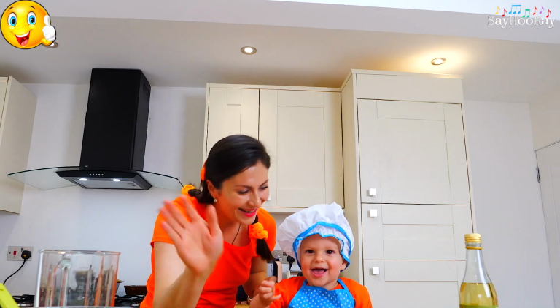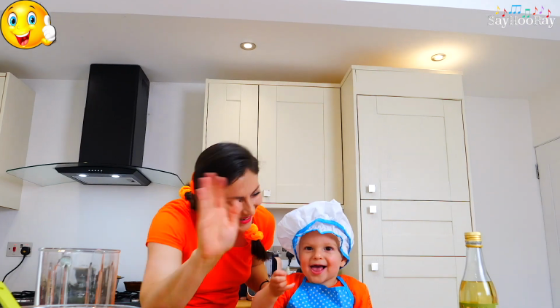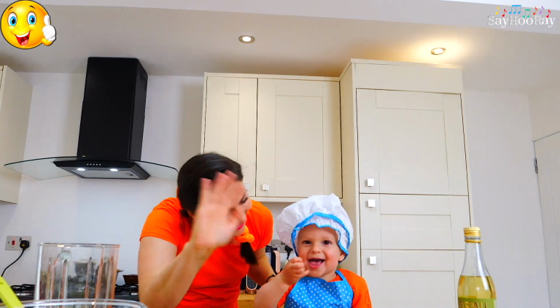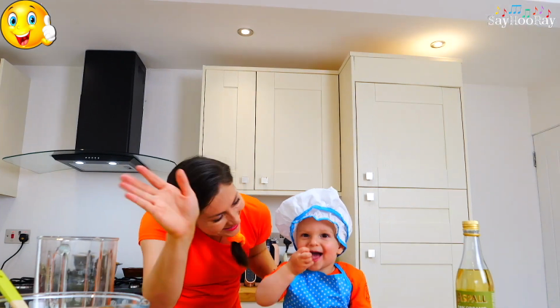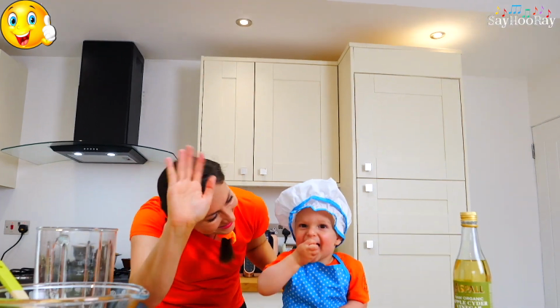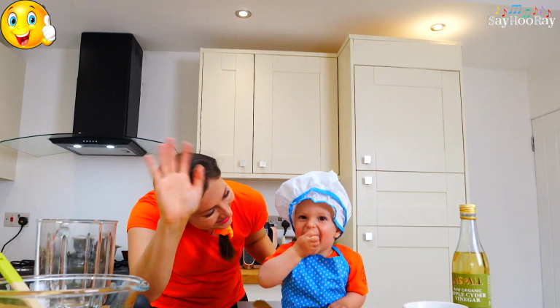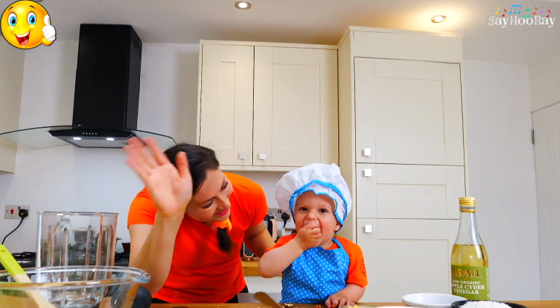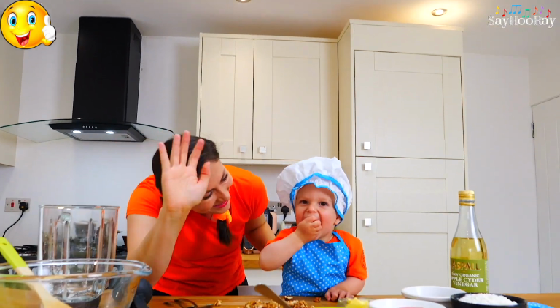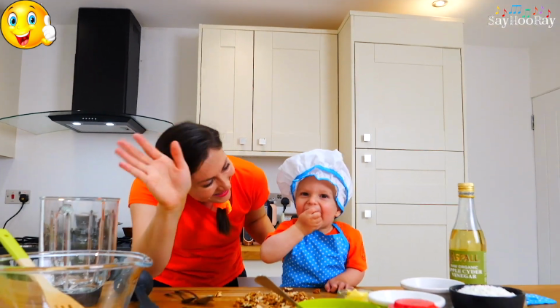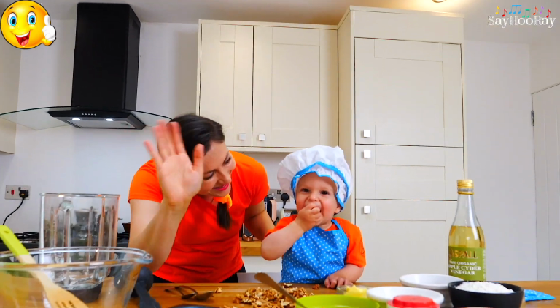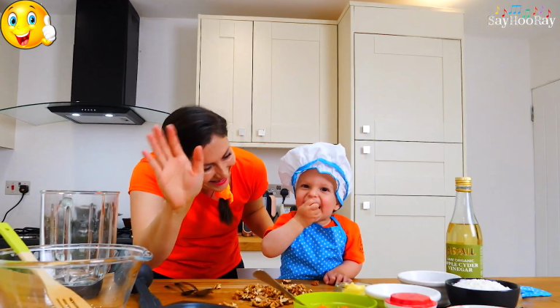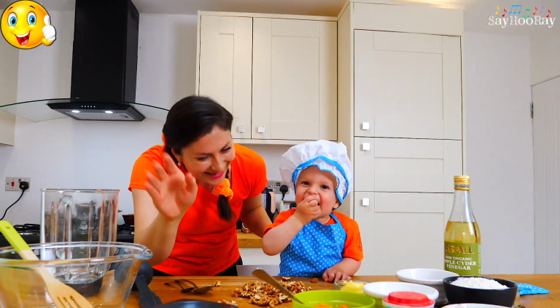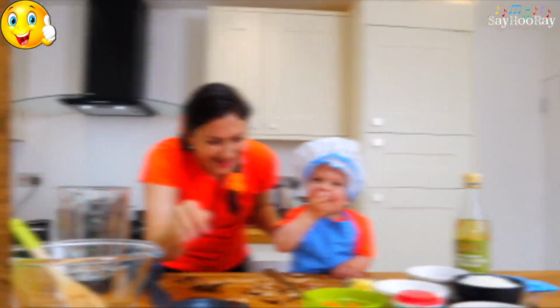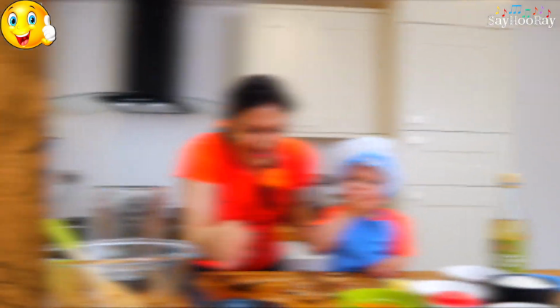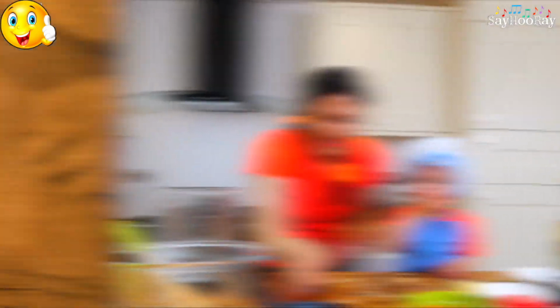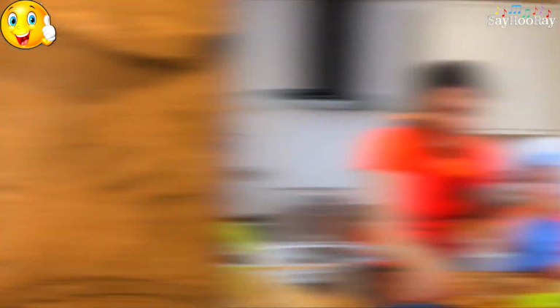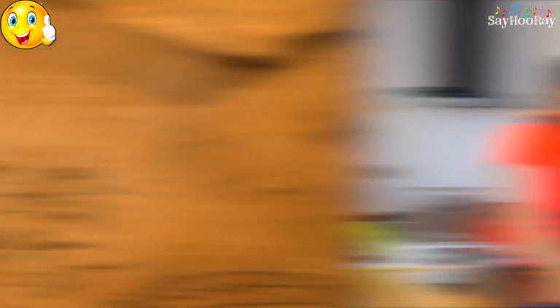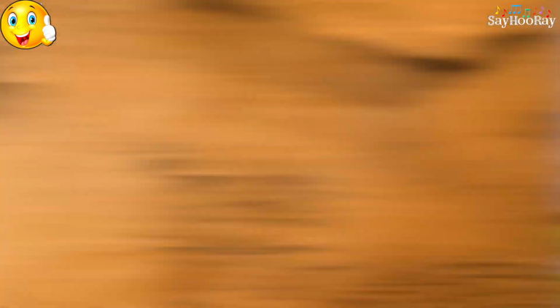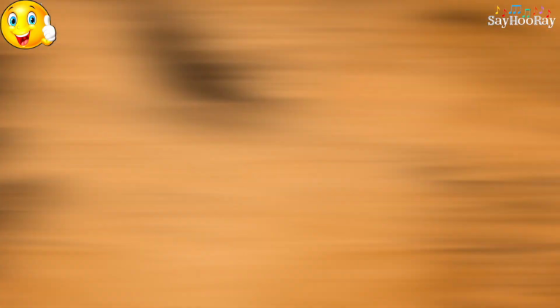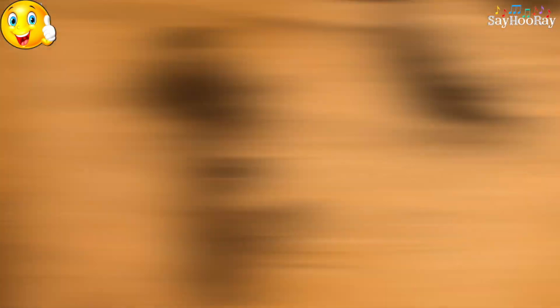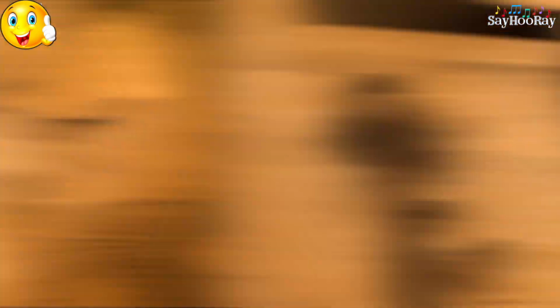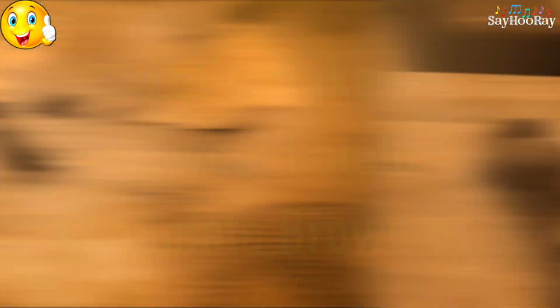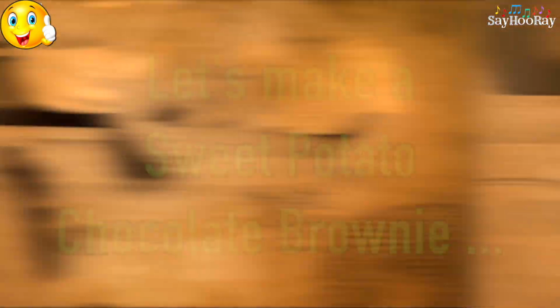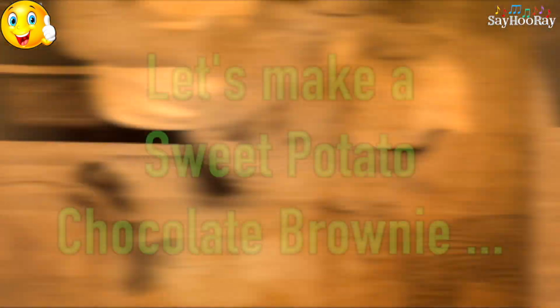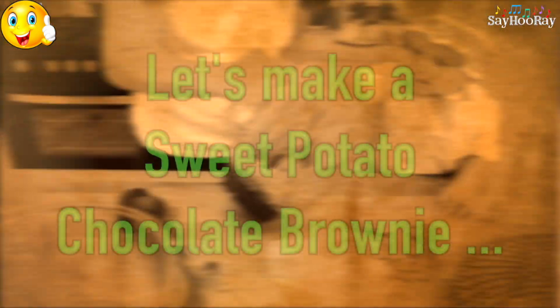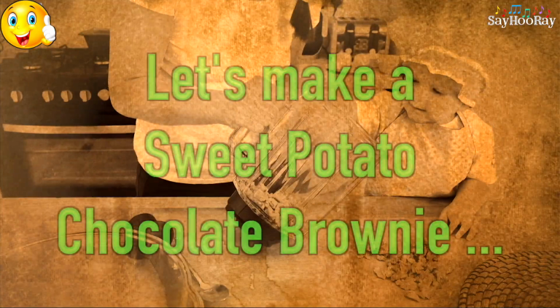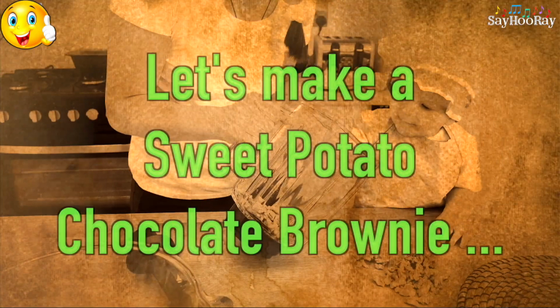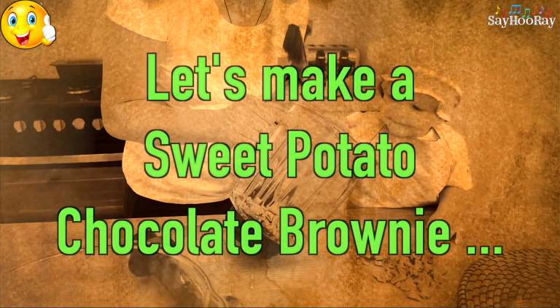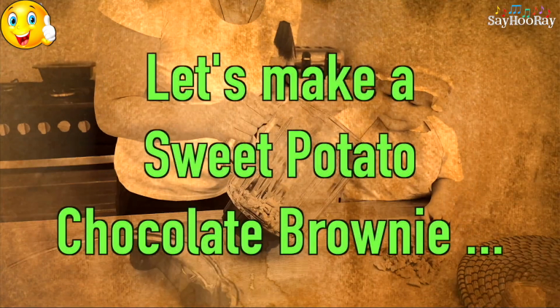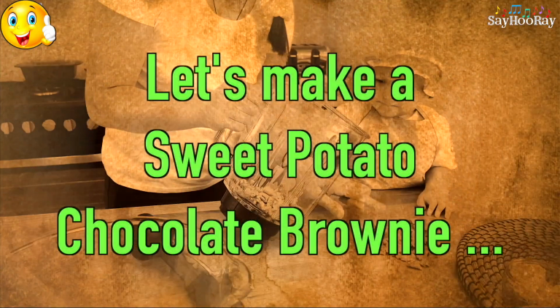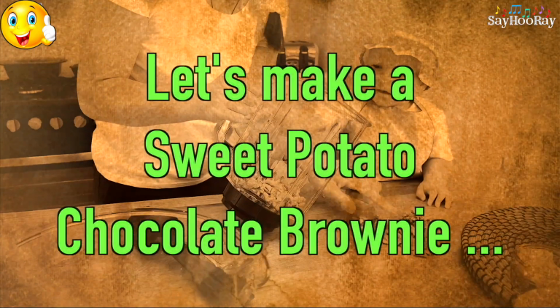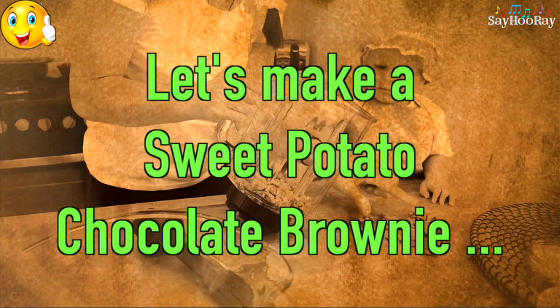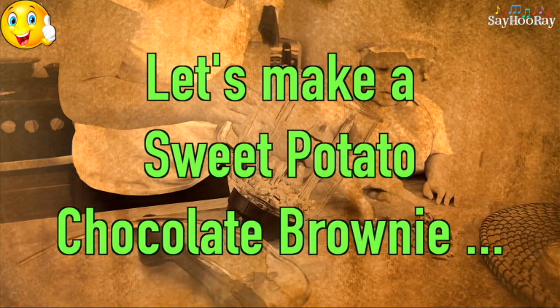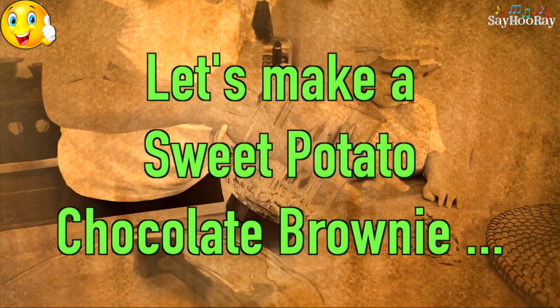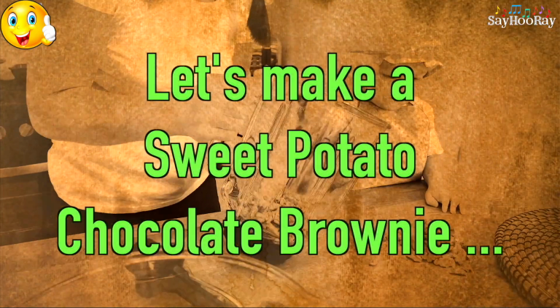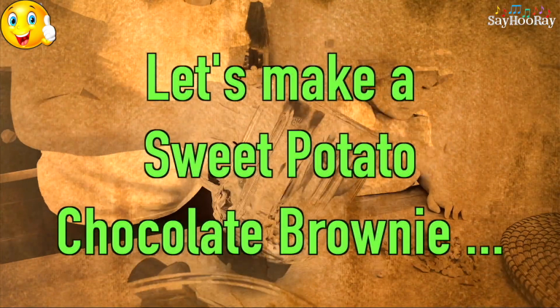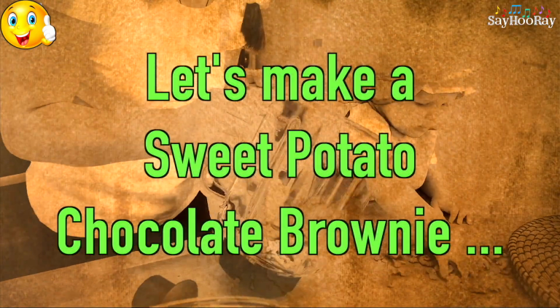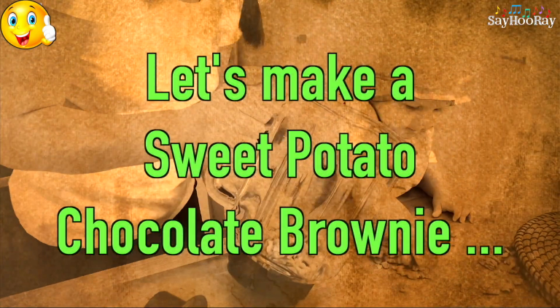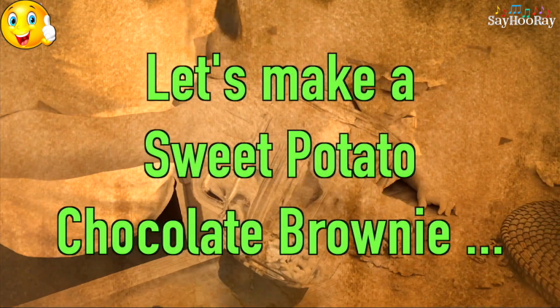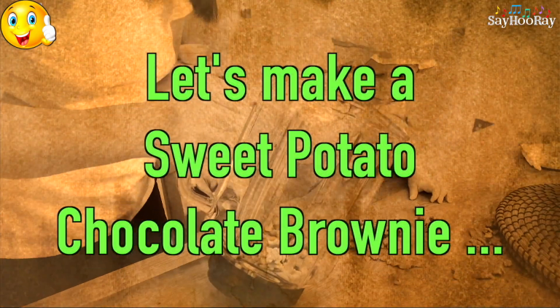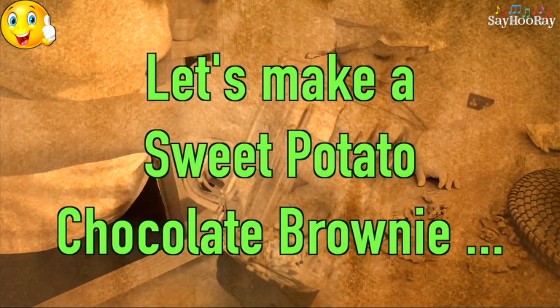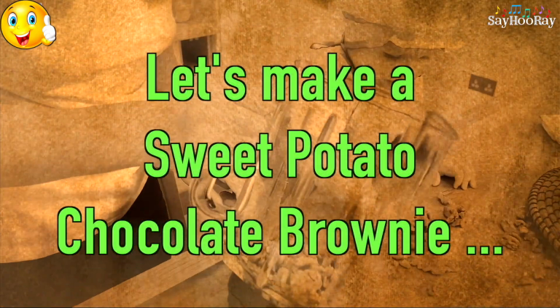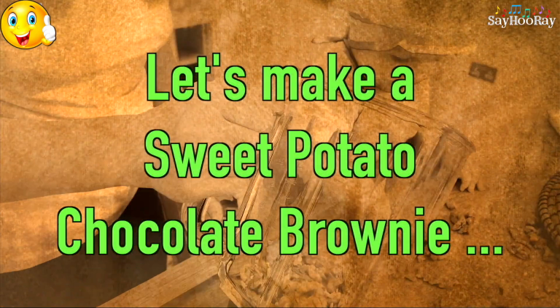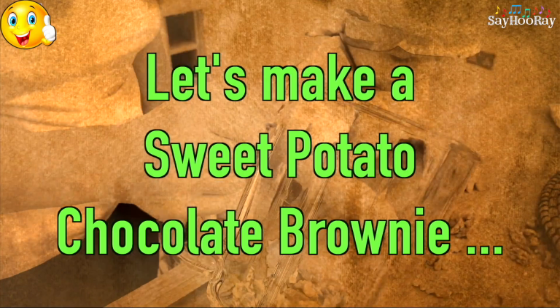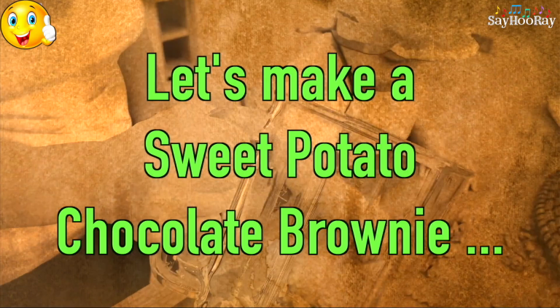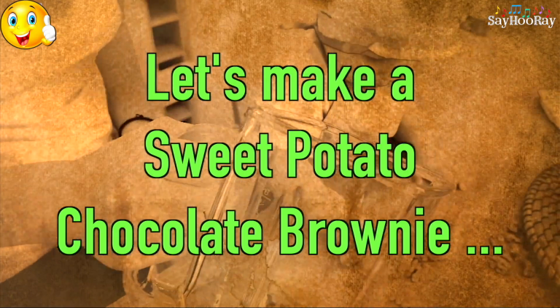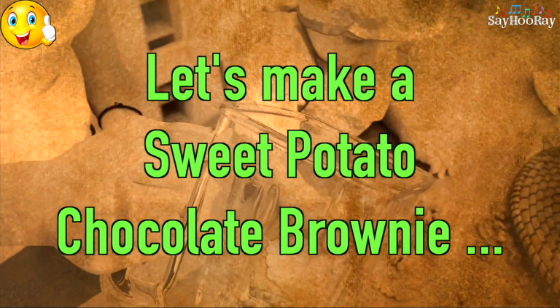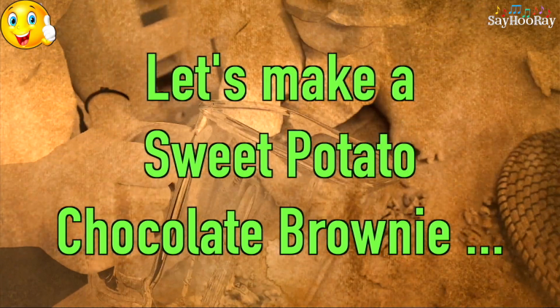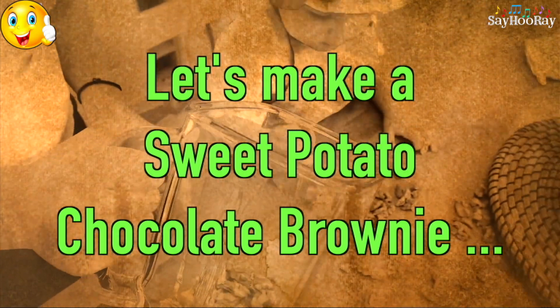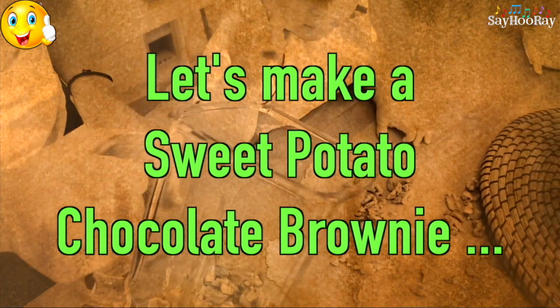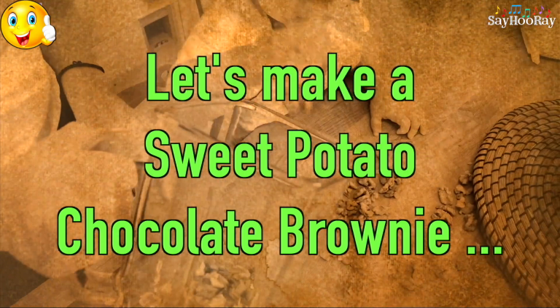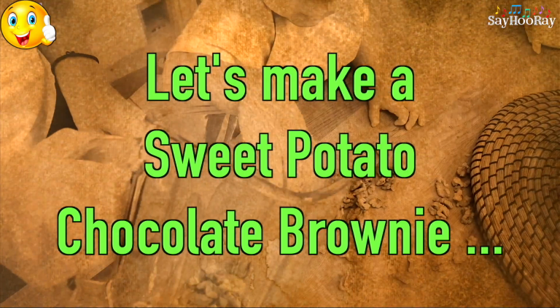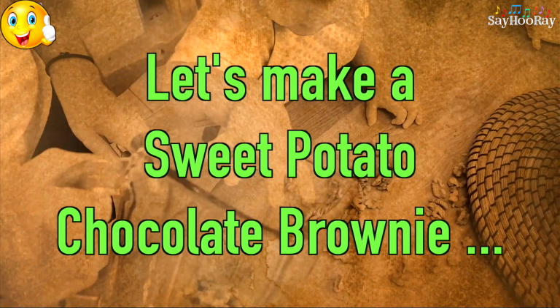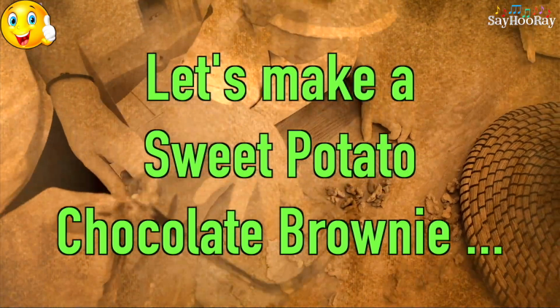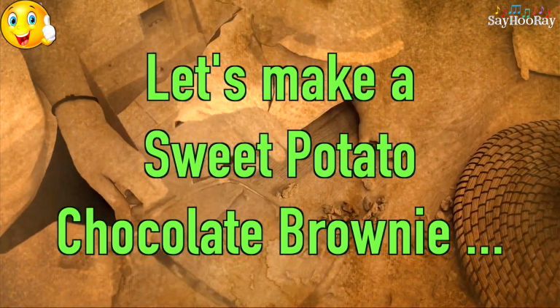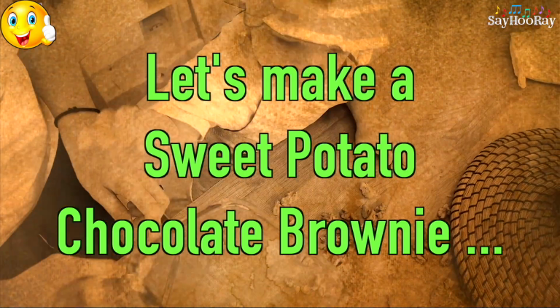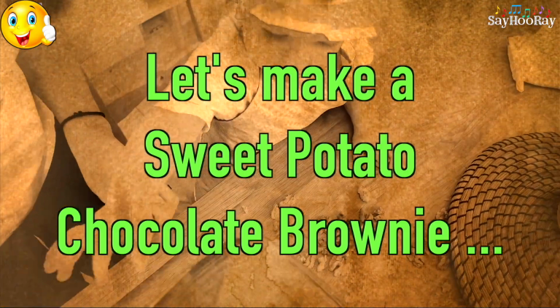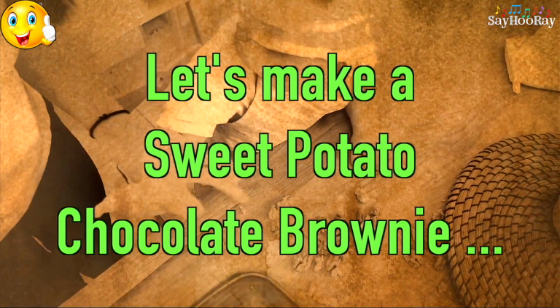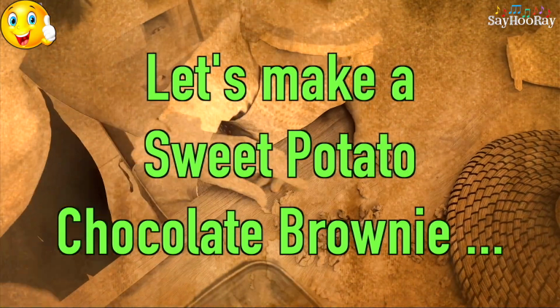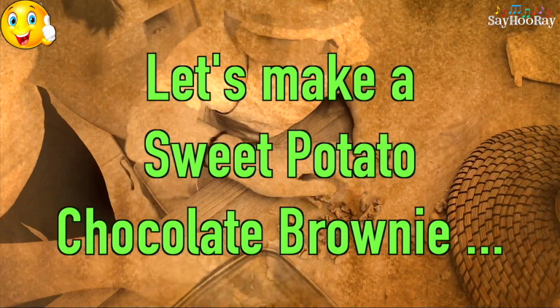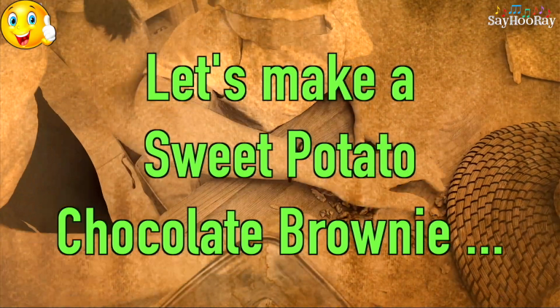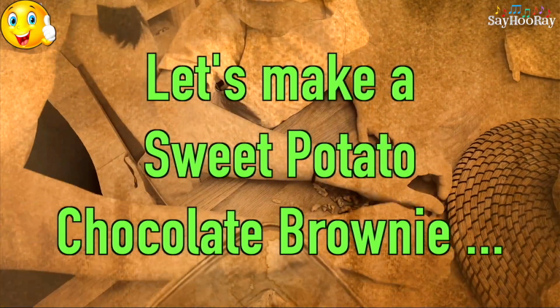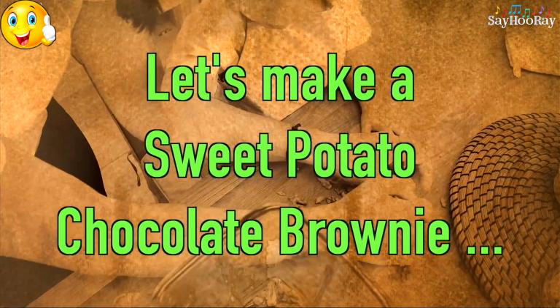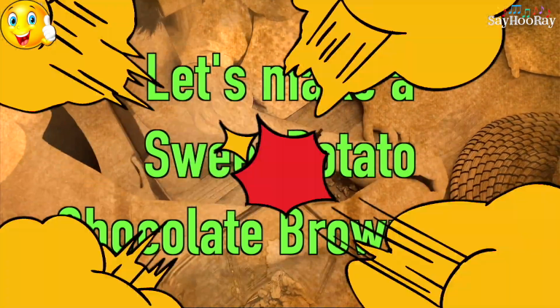Hello, my dear friends. Hi there. Let's make a sweet potato chocolate brownie.